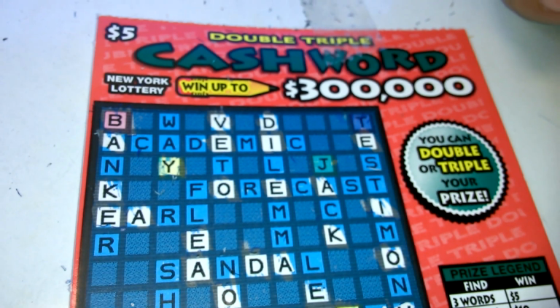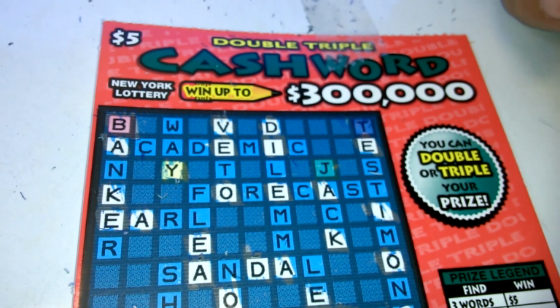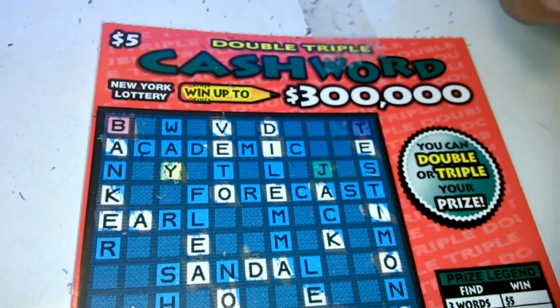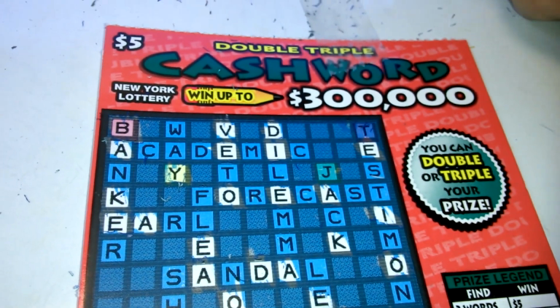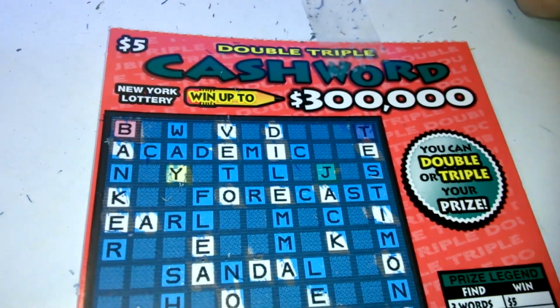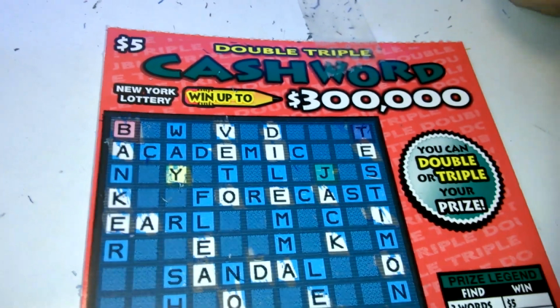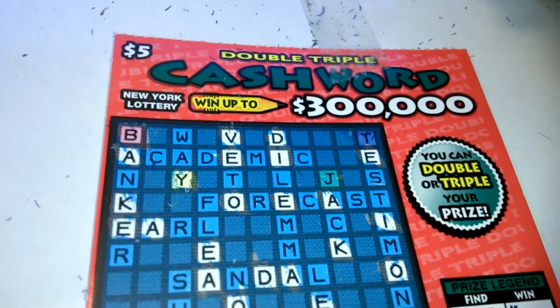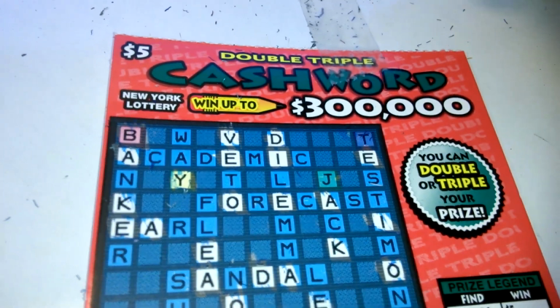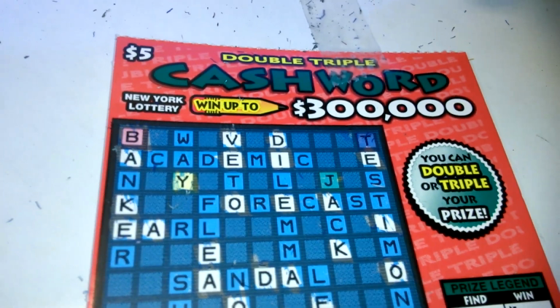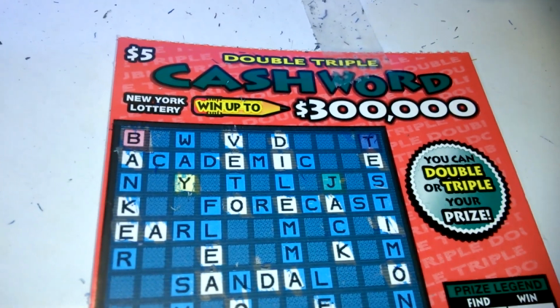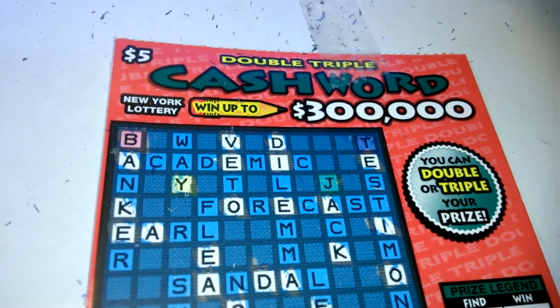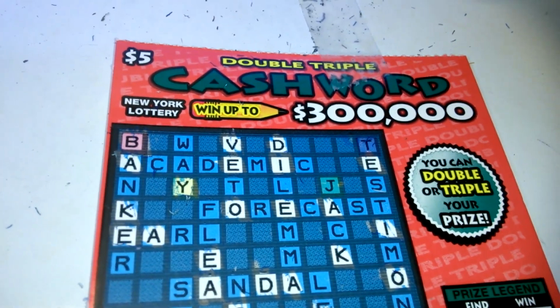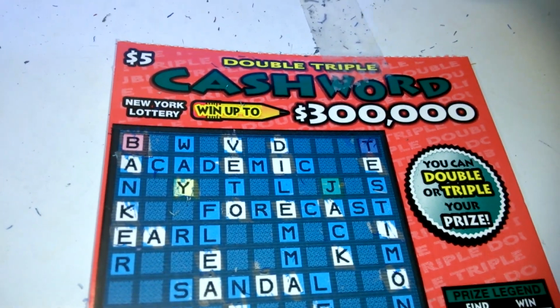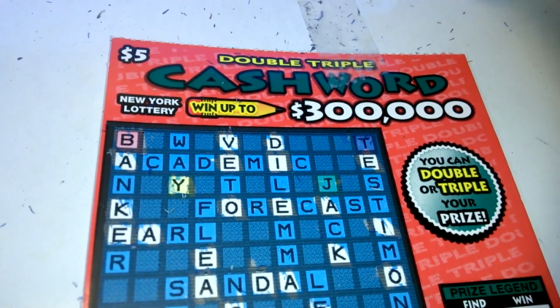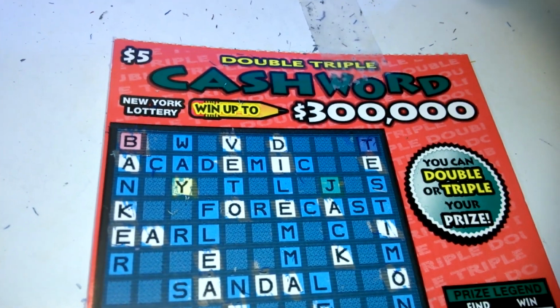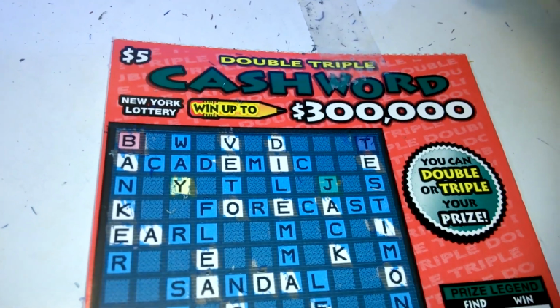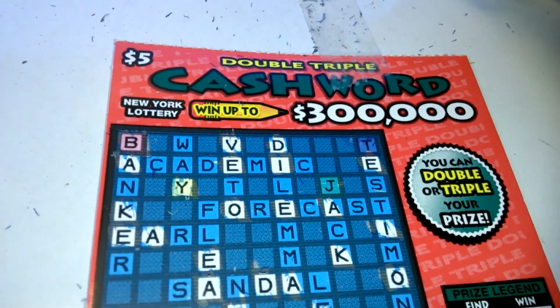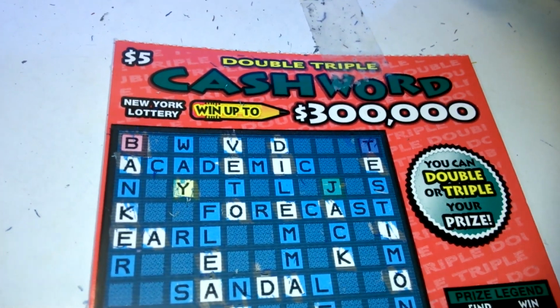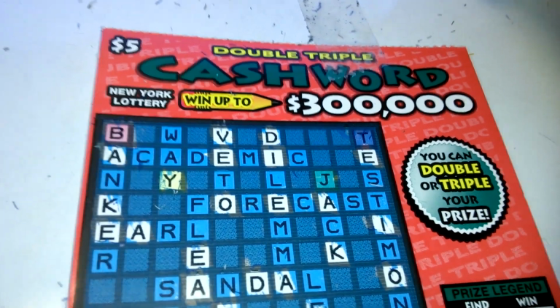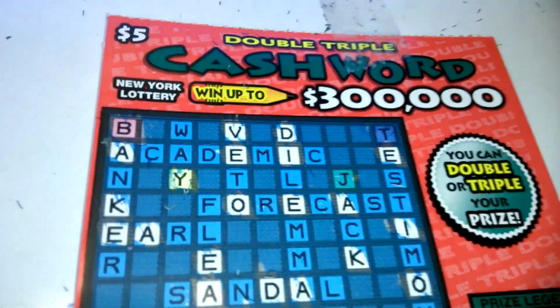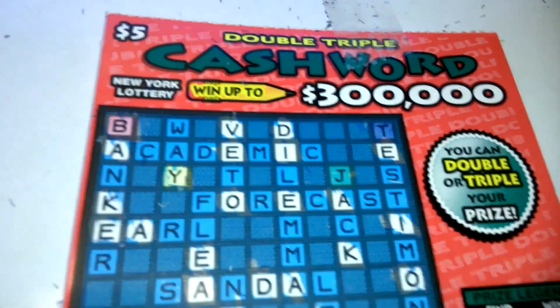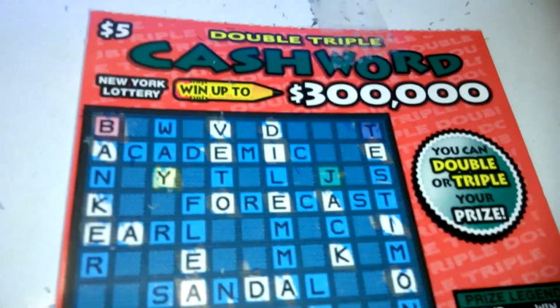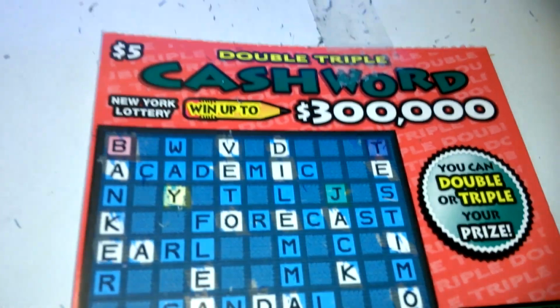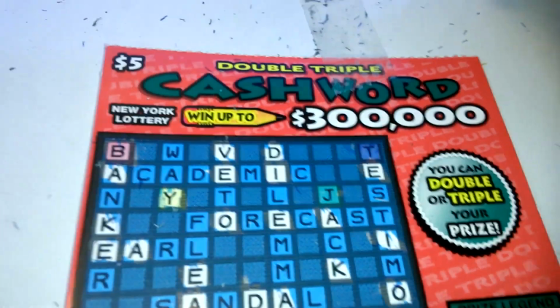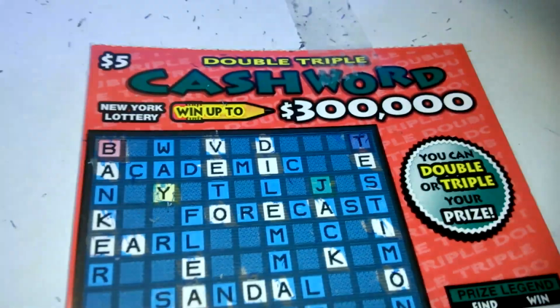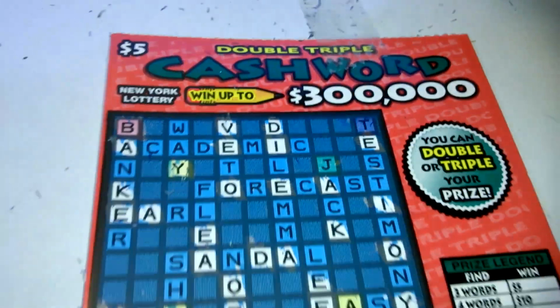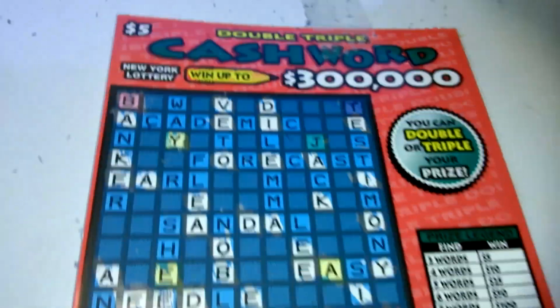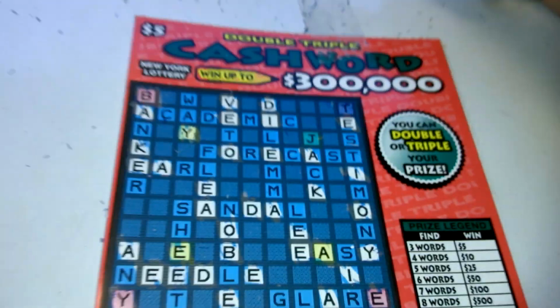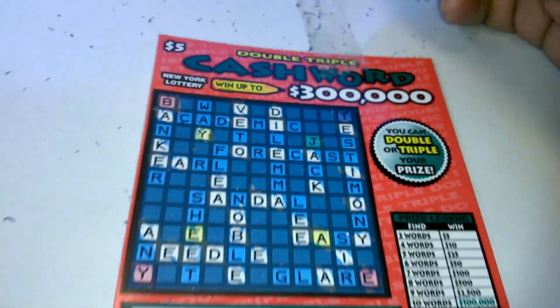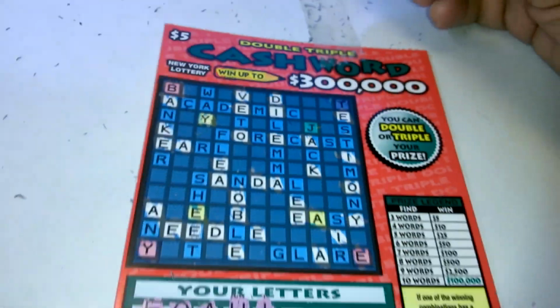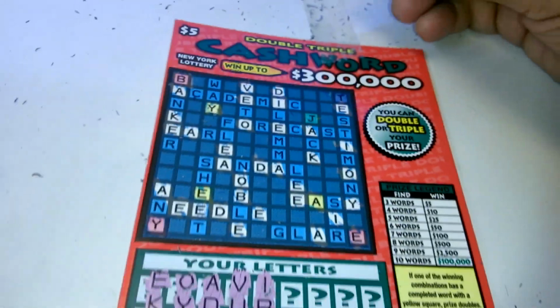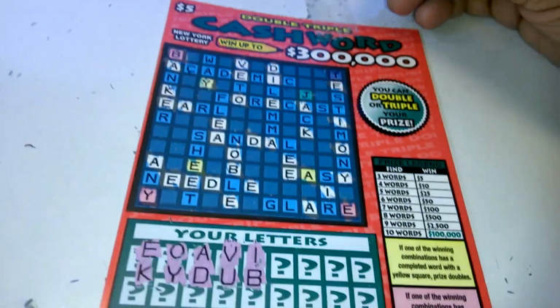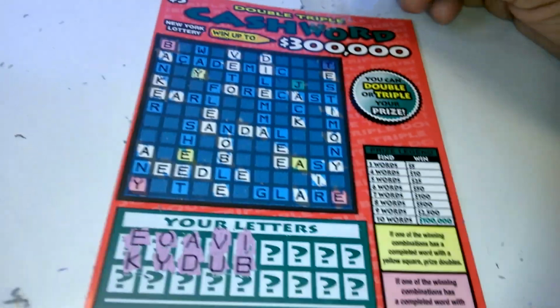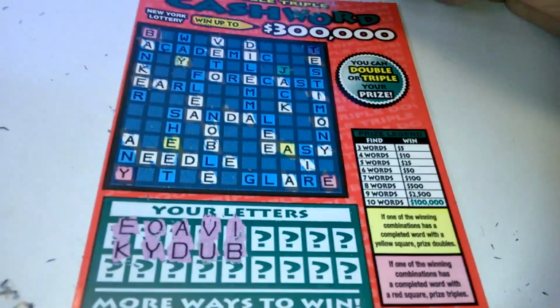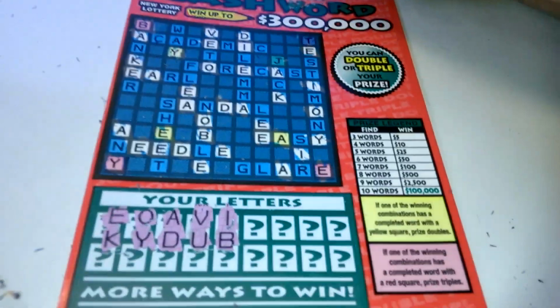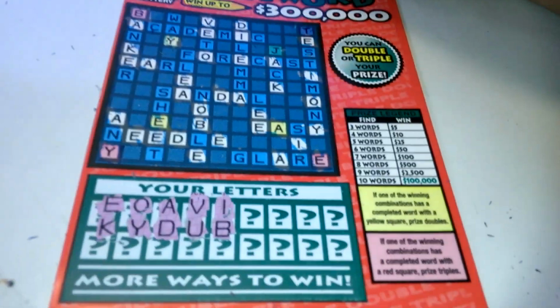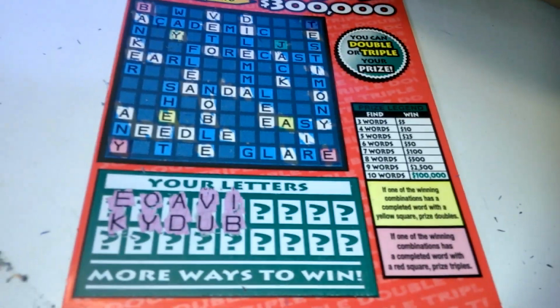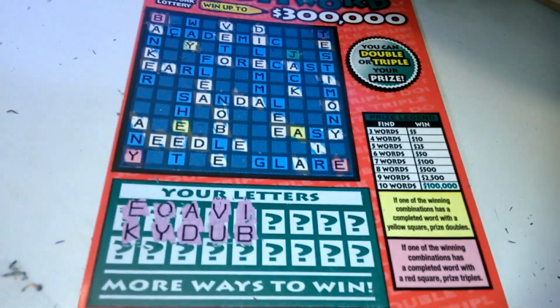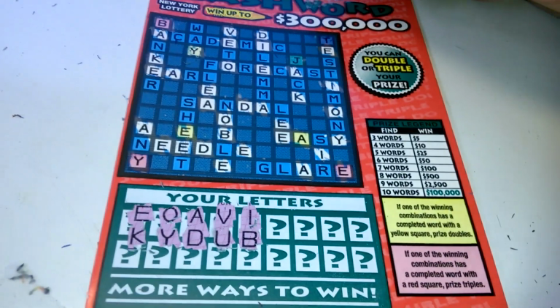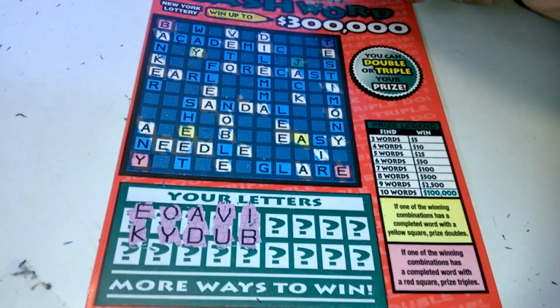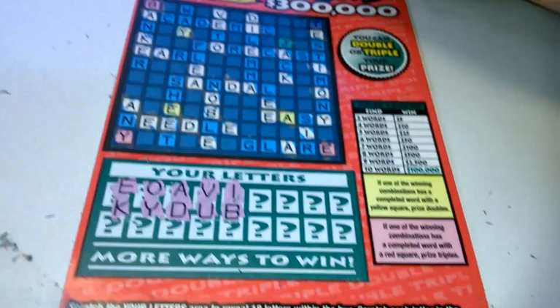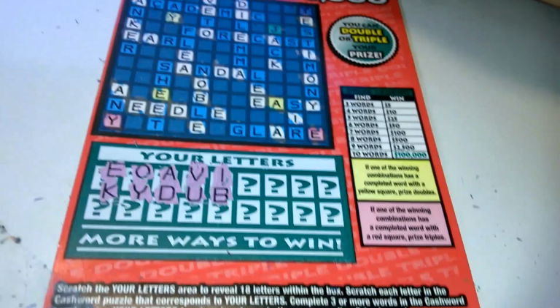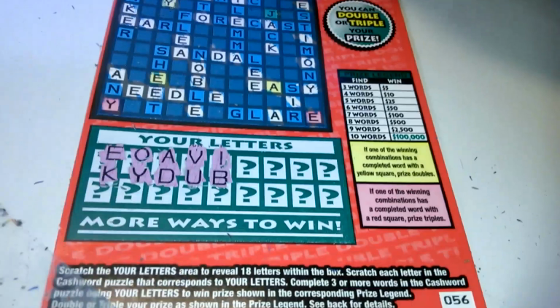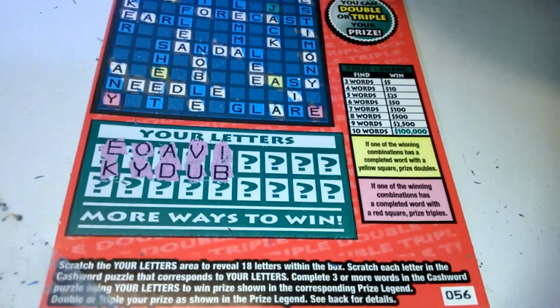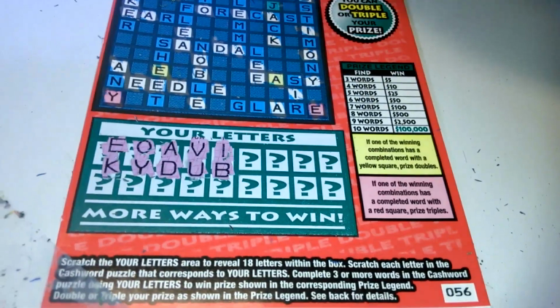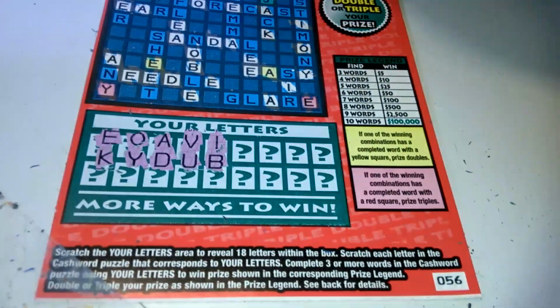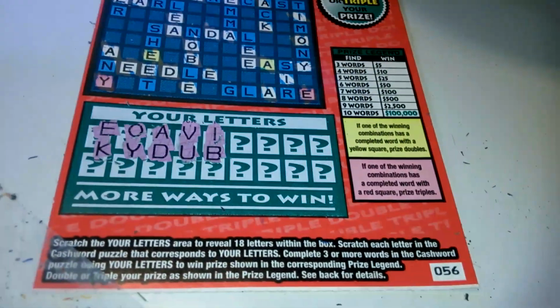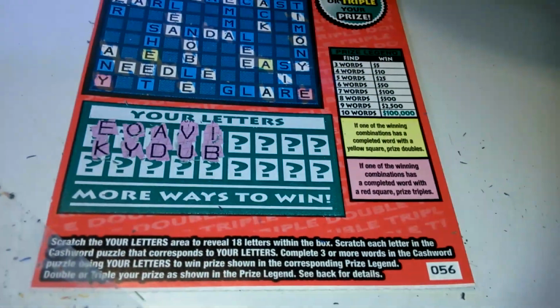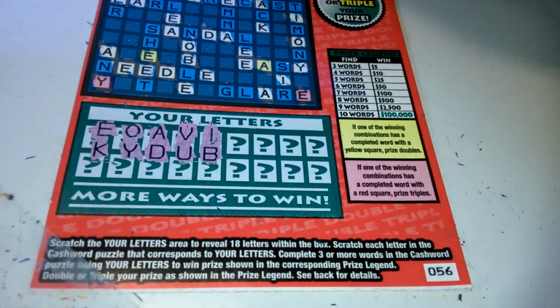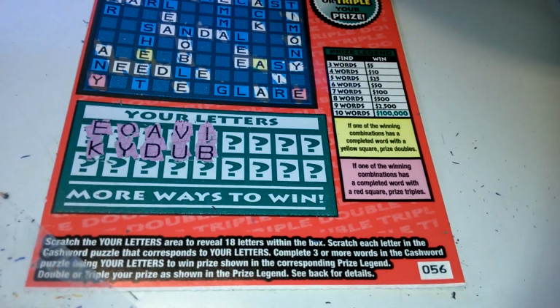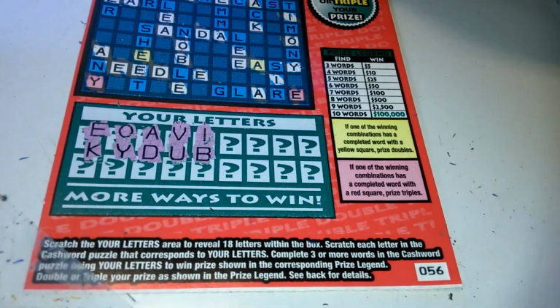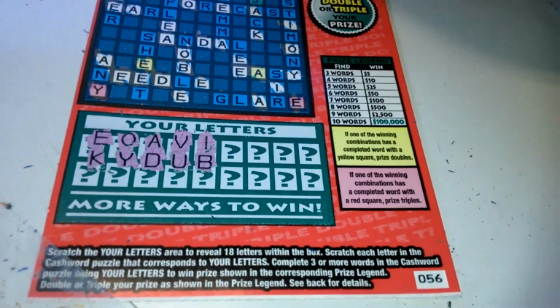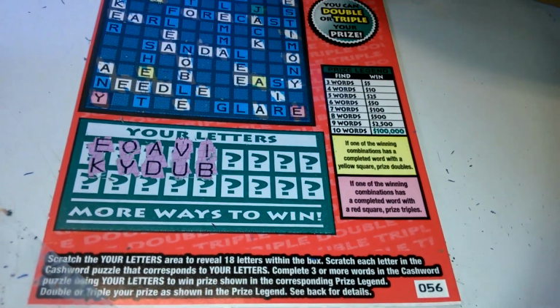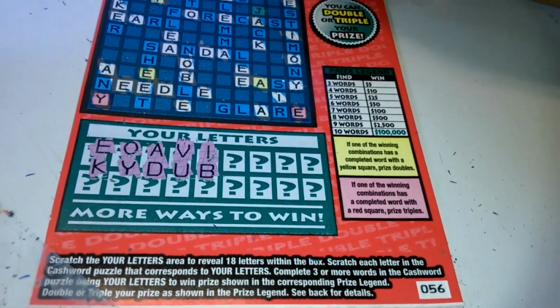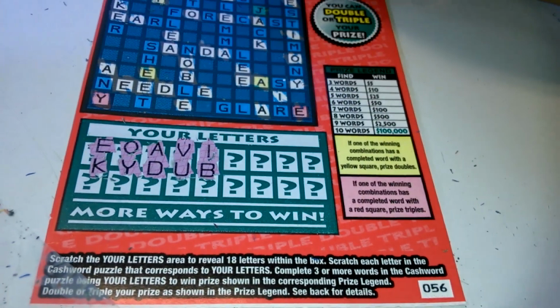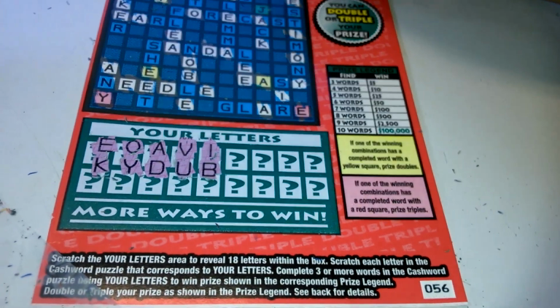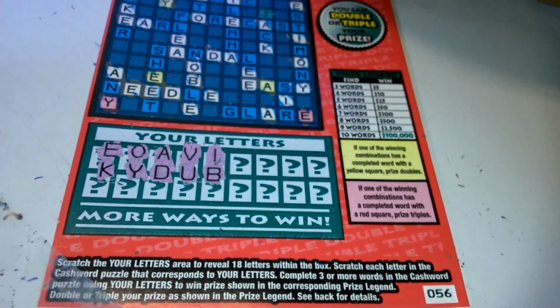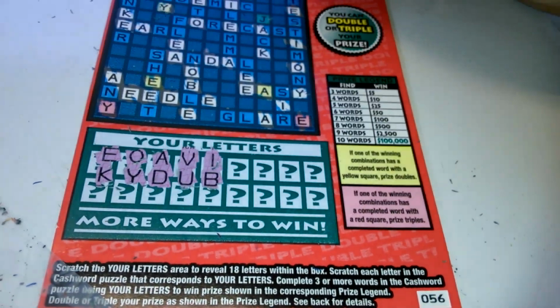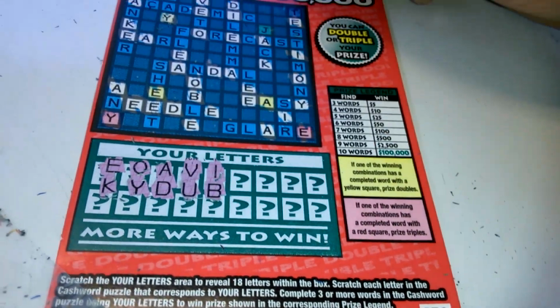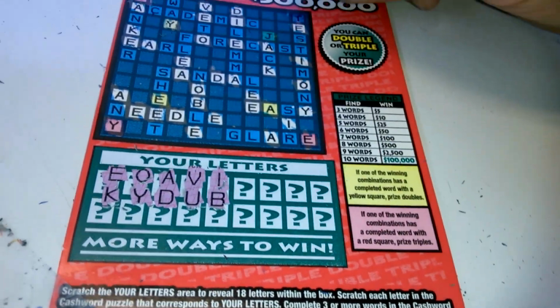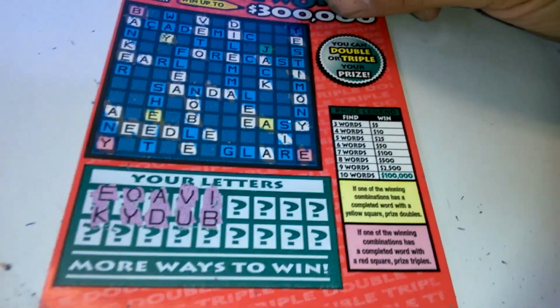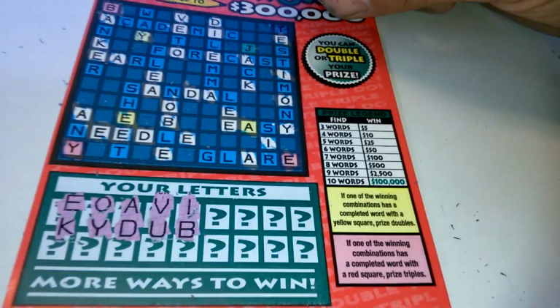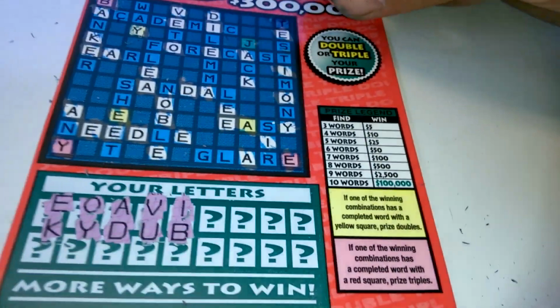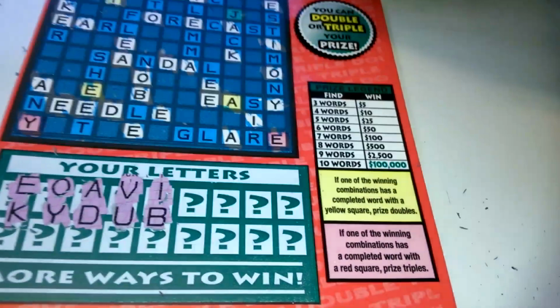What's up, everybody? We got a $5 Double-Triple Cashword from the New York Lottery. This is ticket number 56.